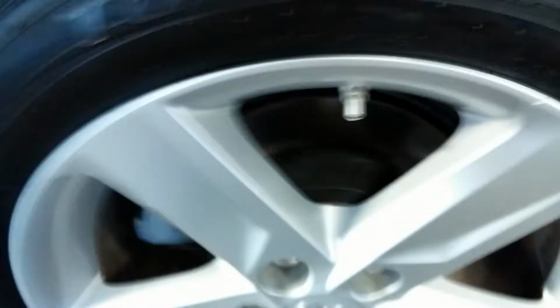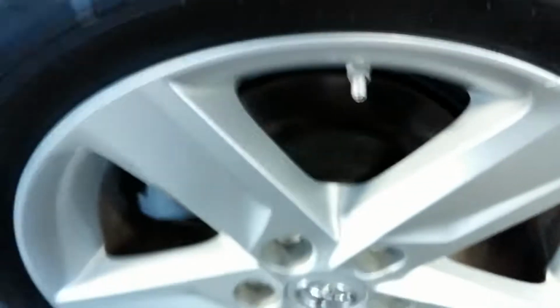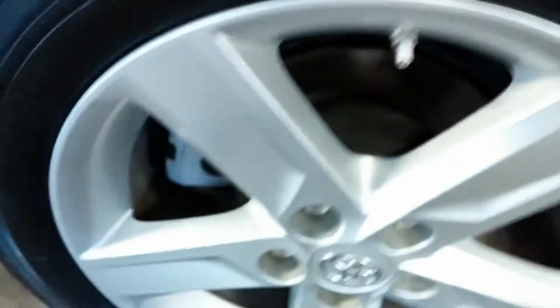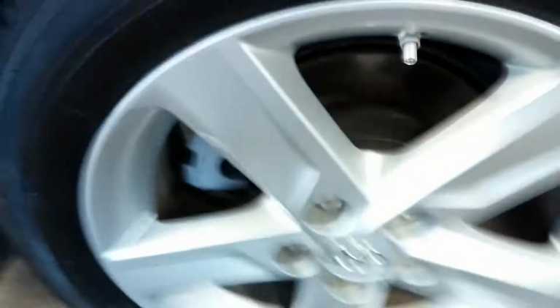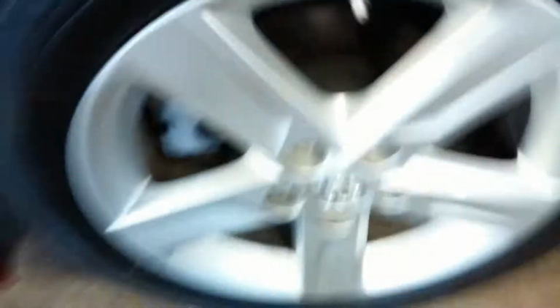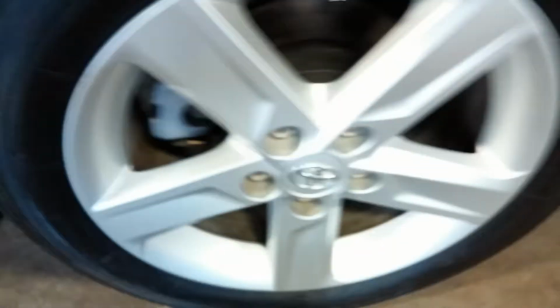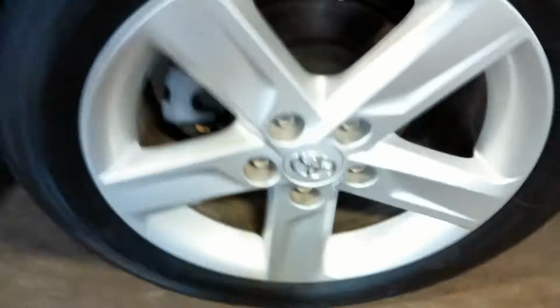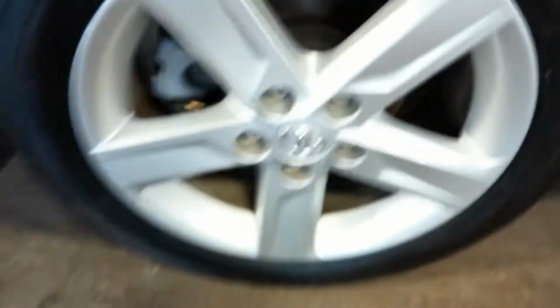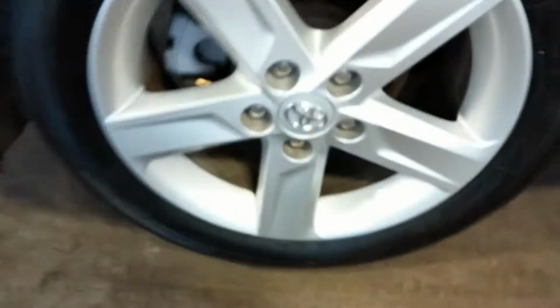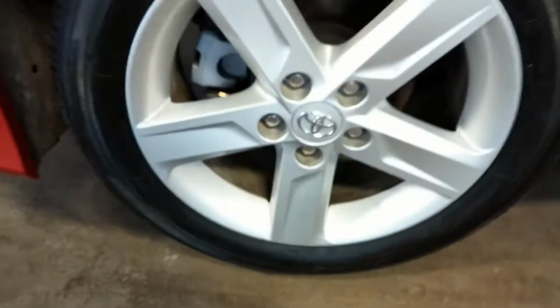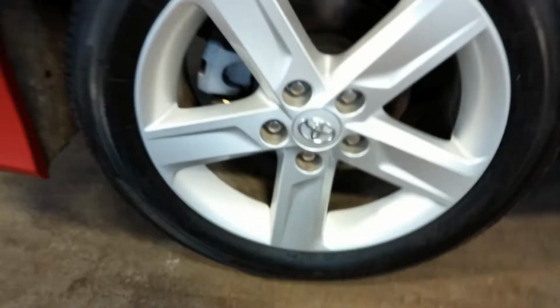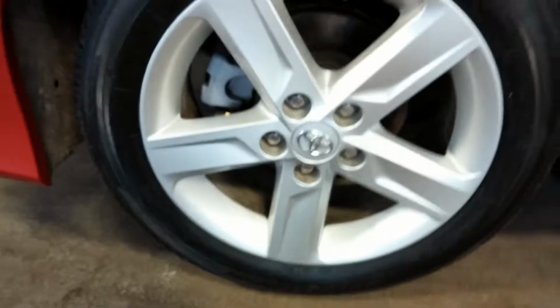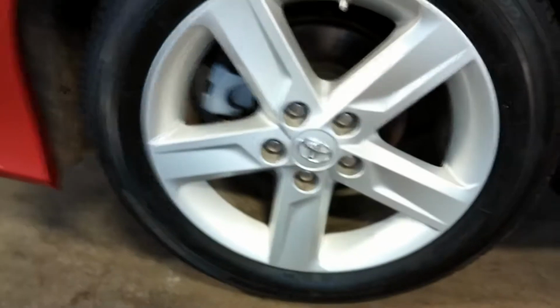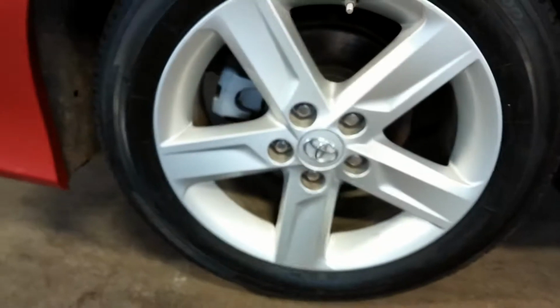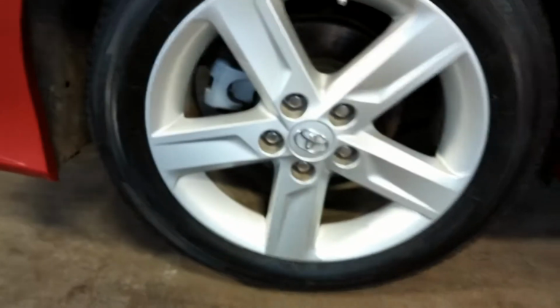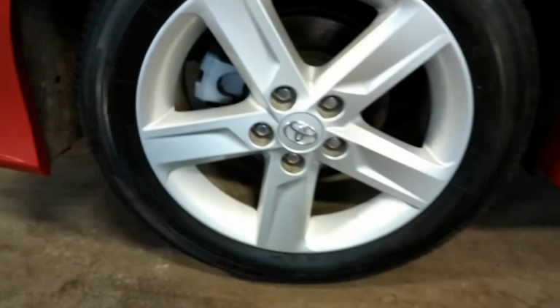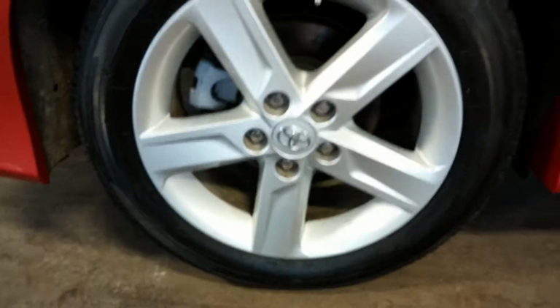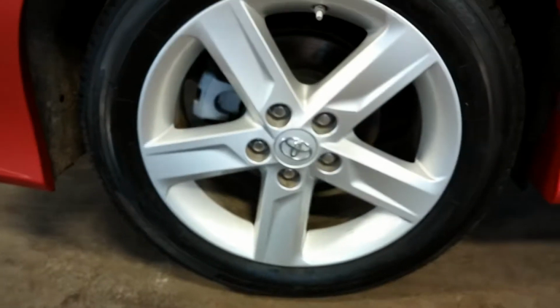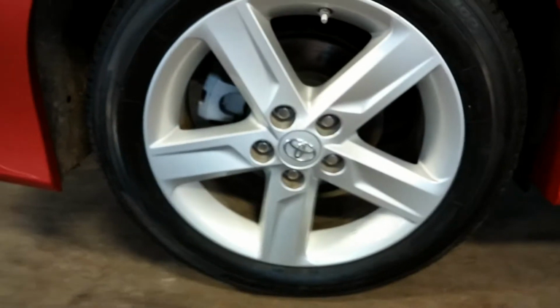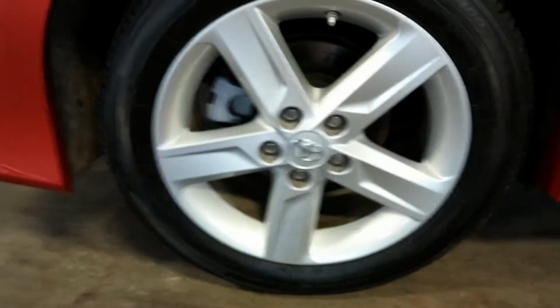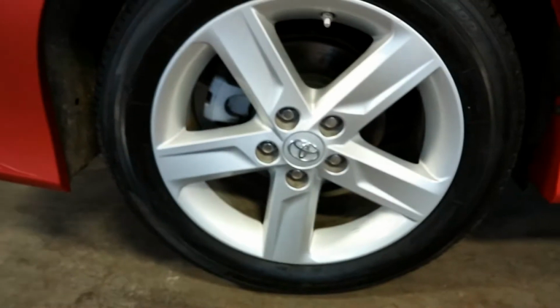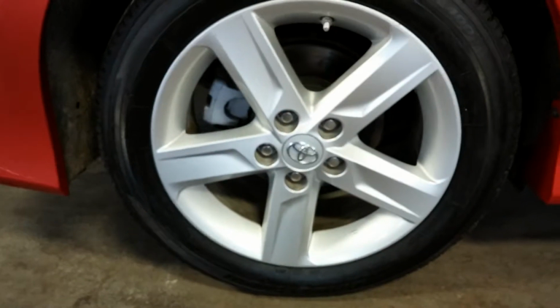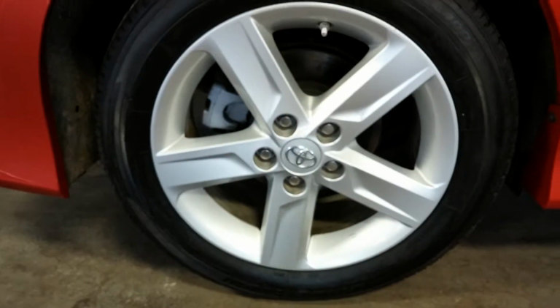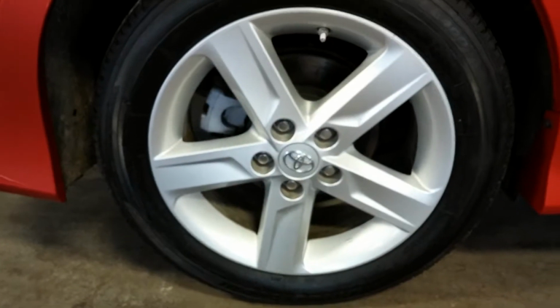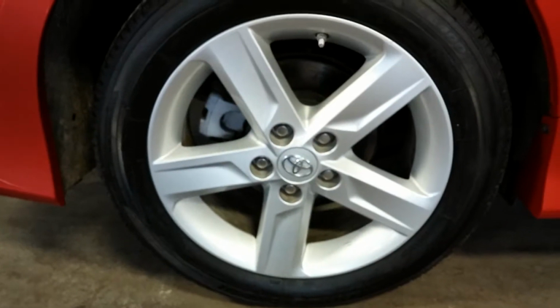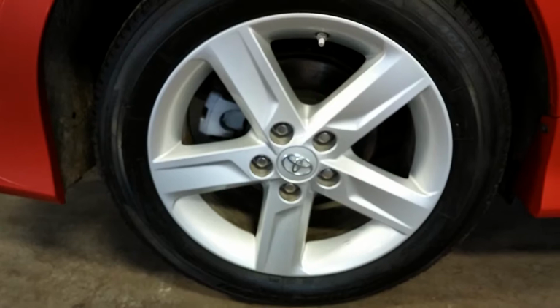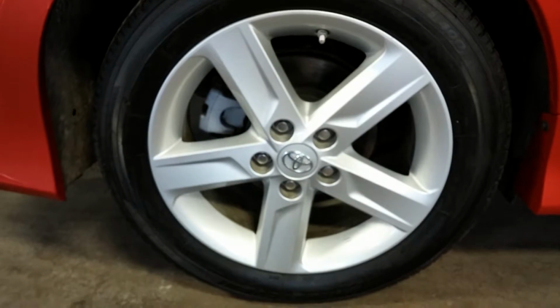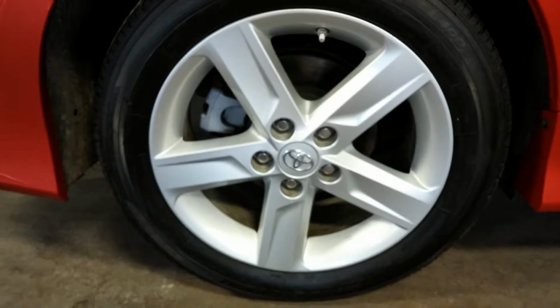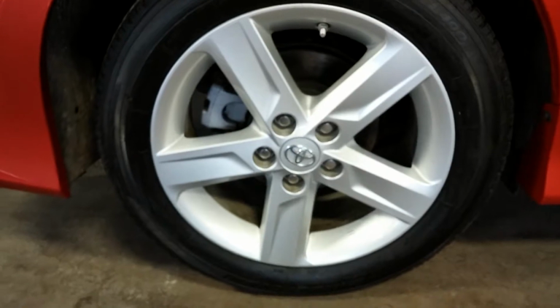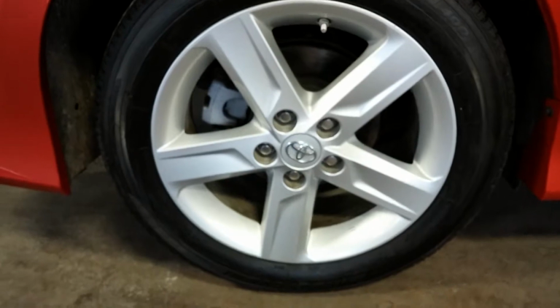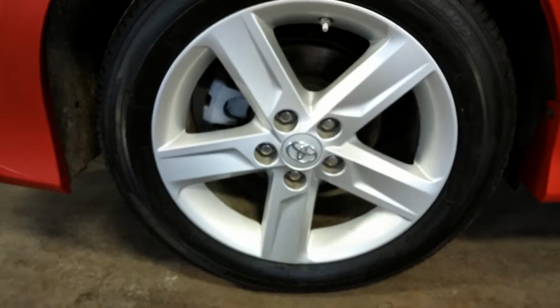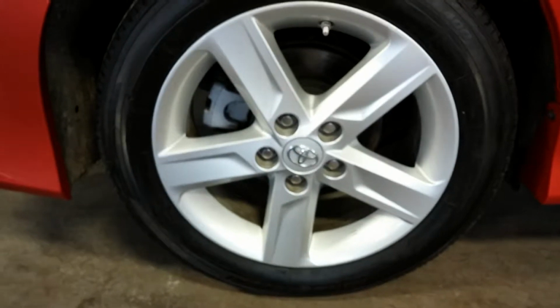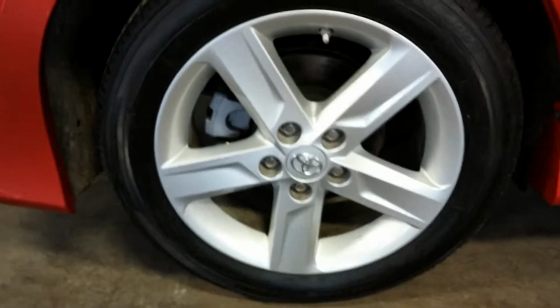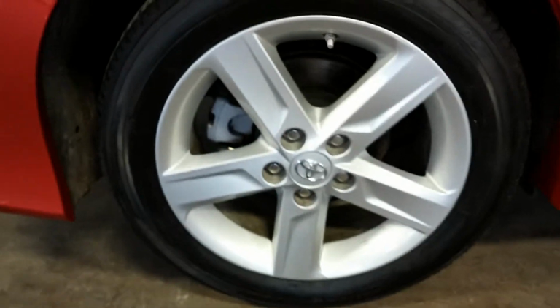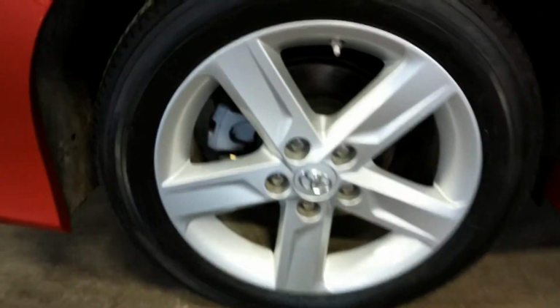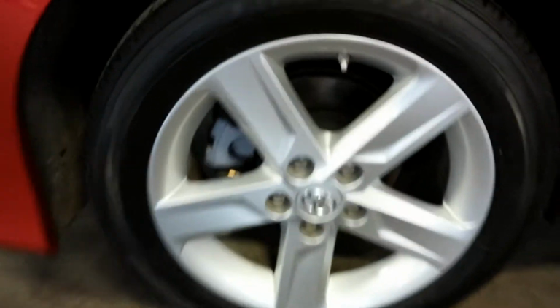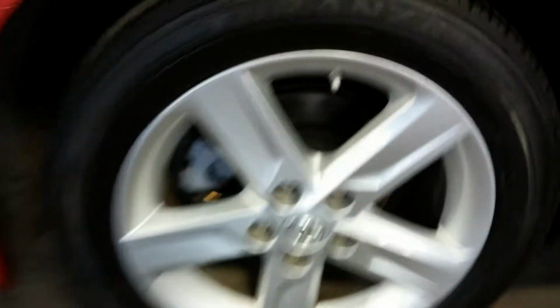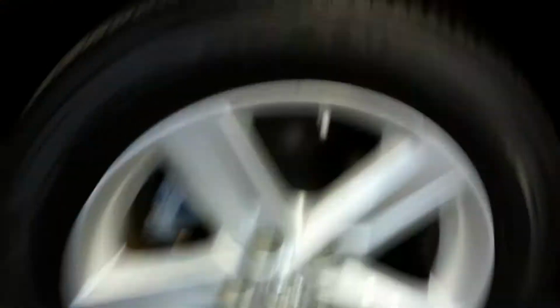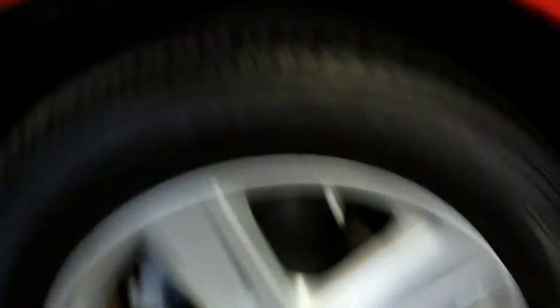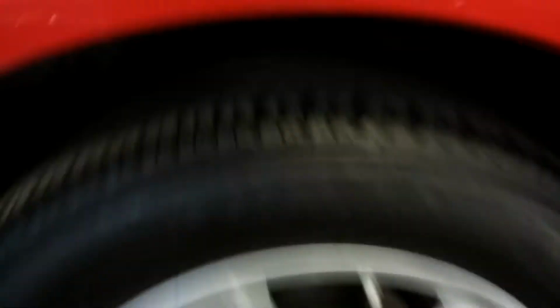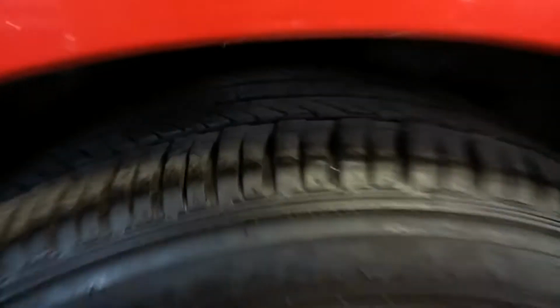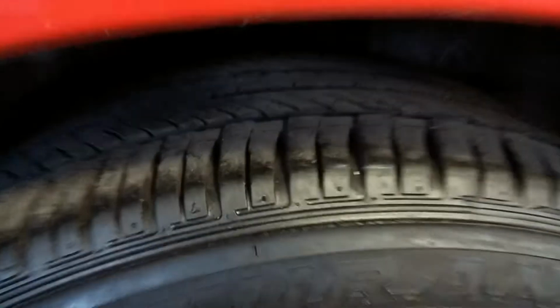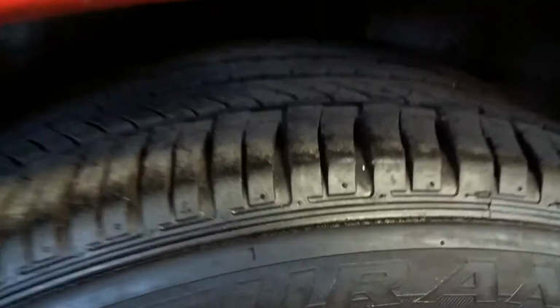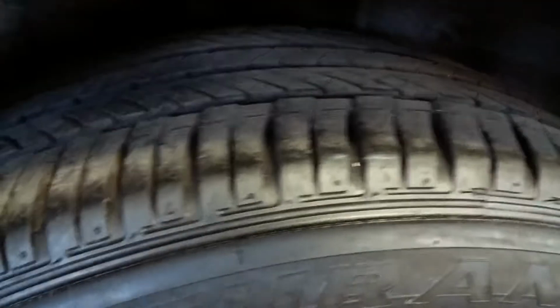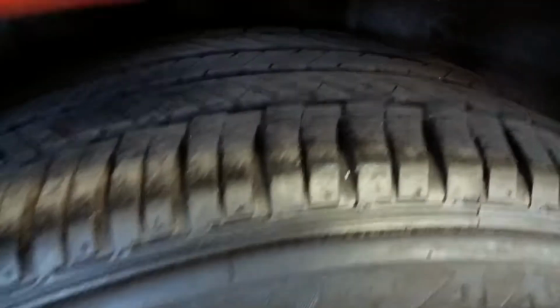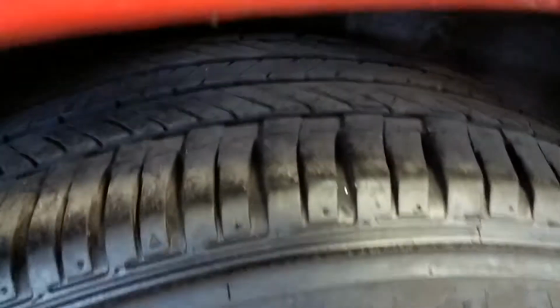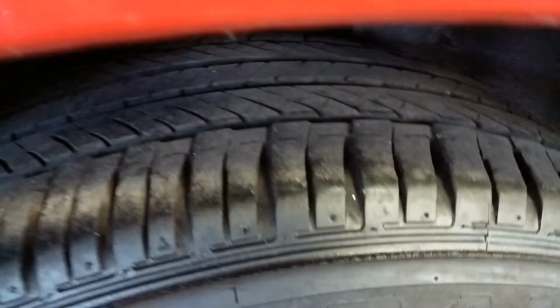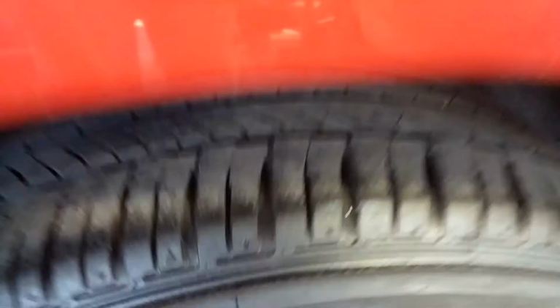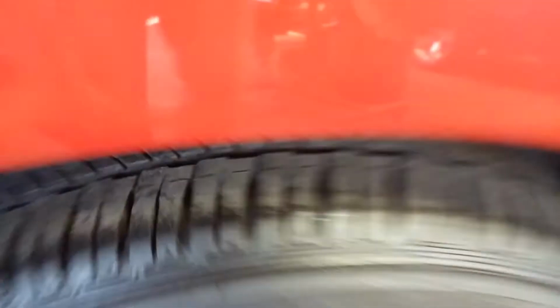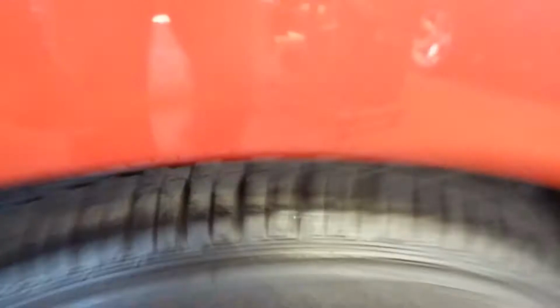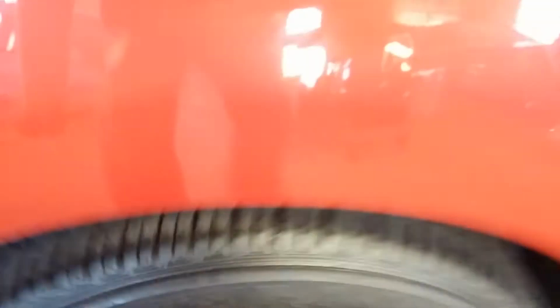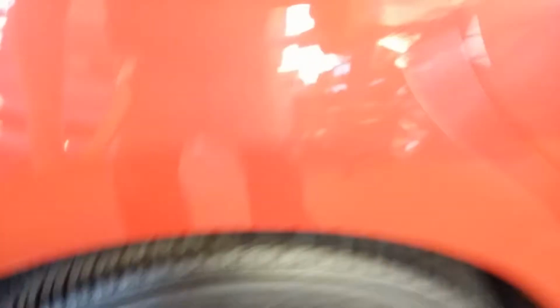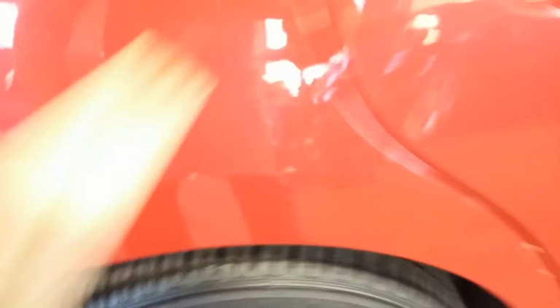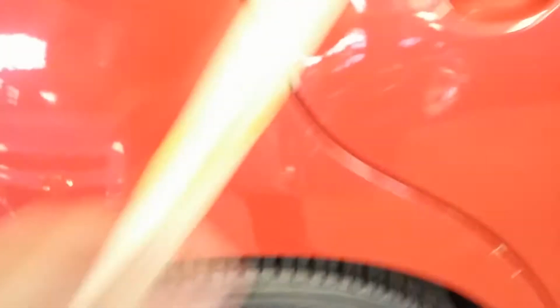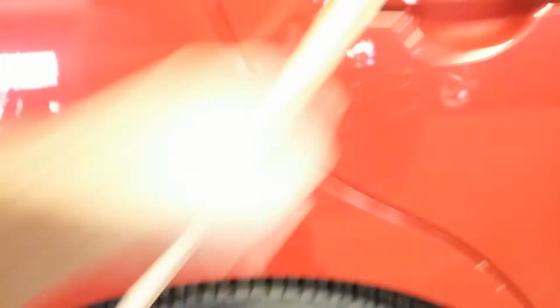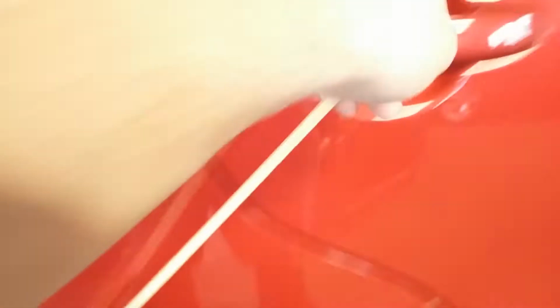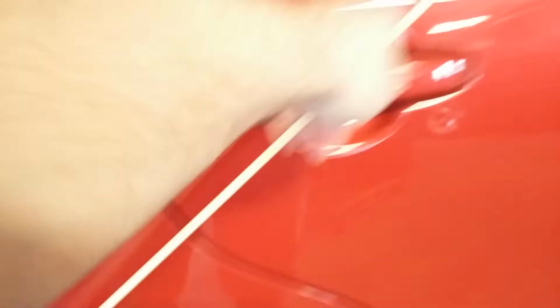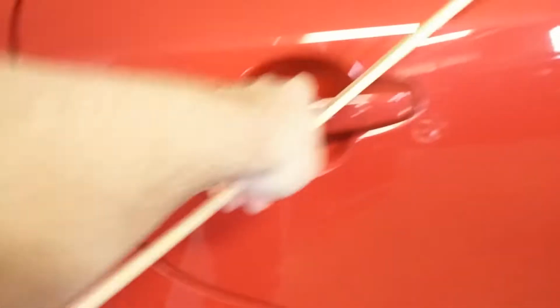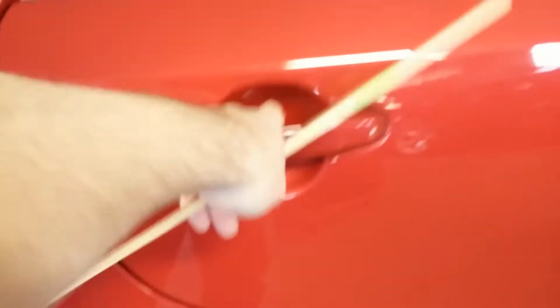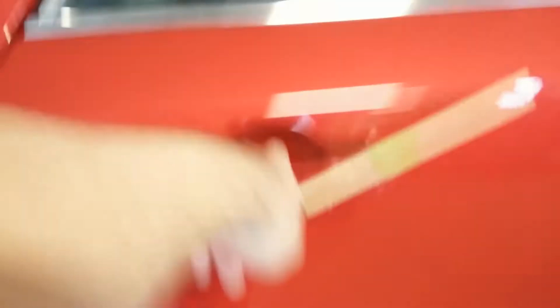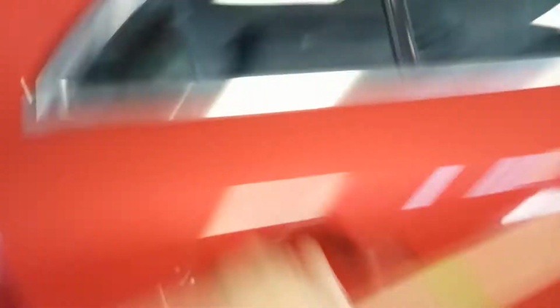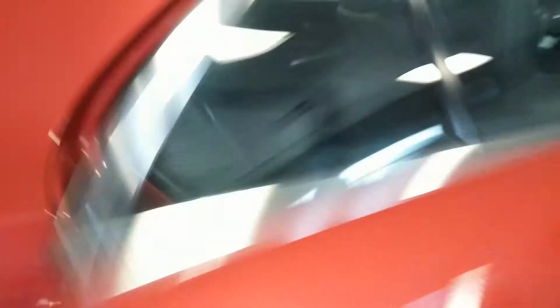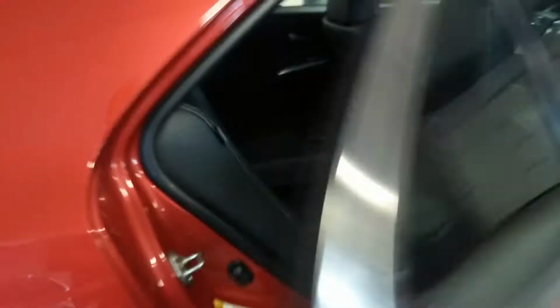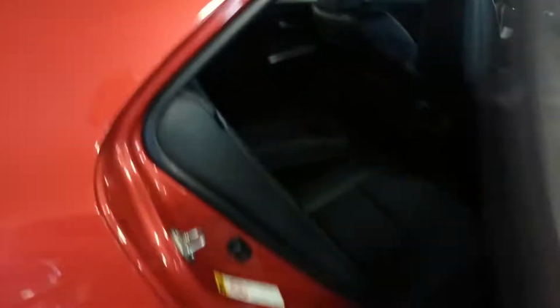Here's your rear passenger side rim — very nice, no curb rash on that. There's your tire tread — definitely more than half-life.